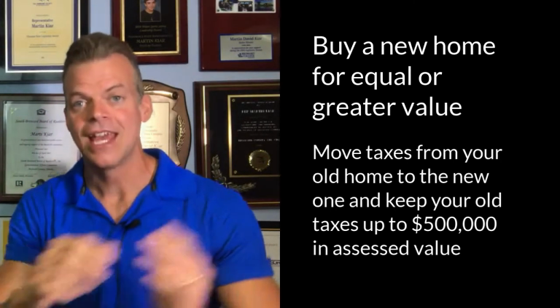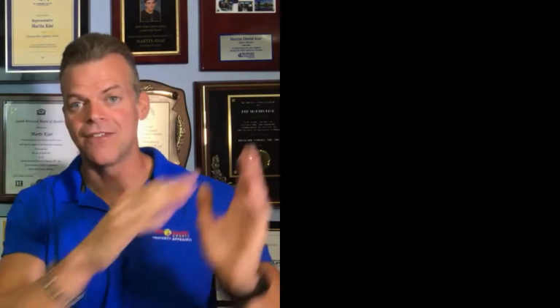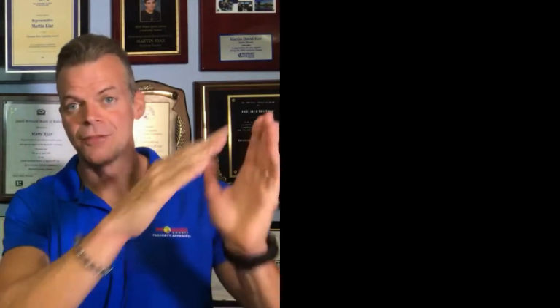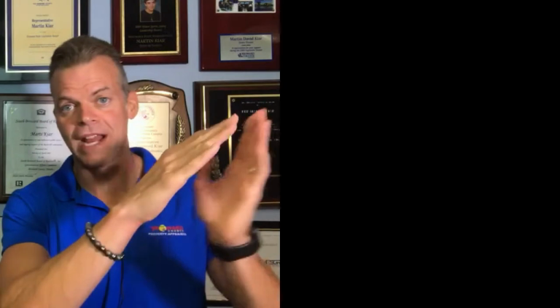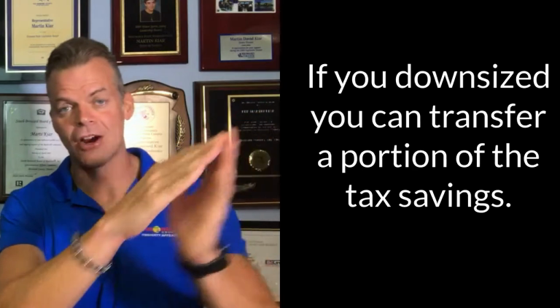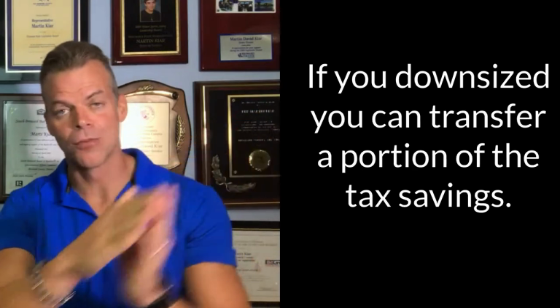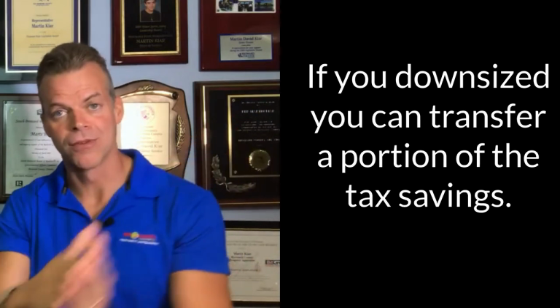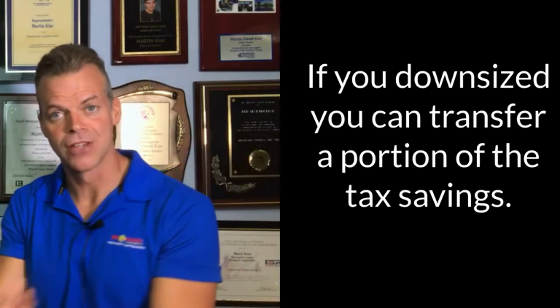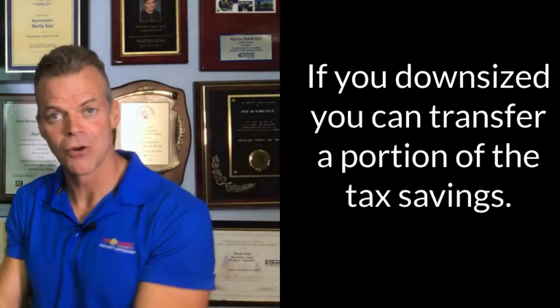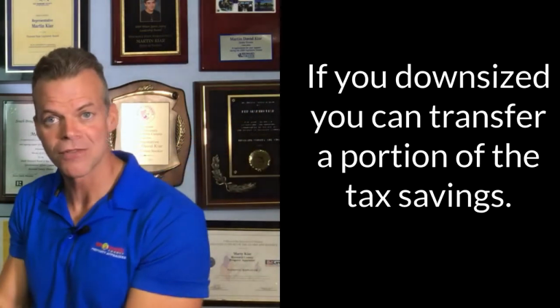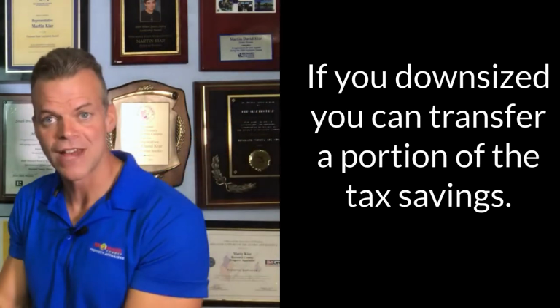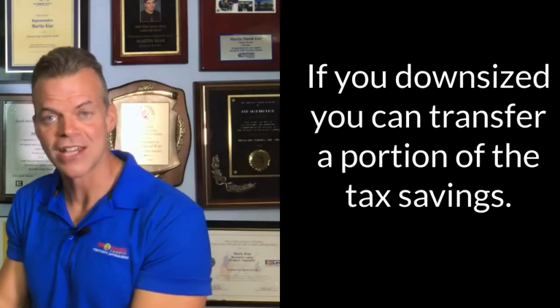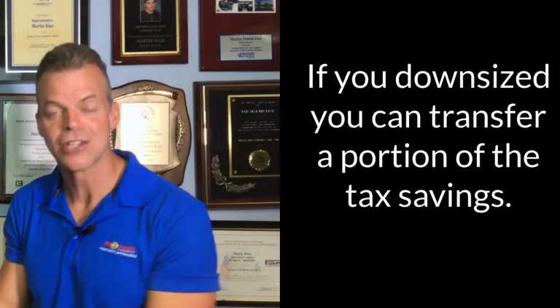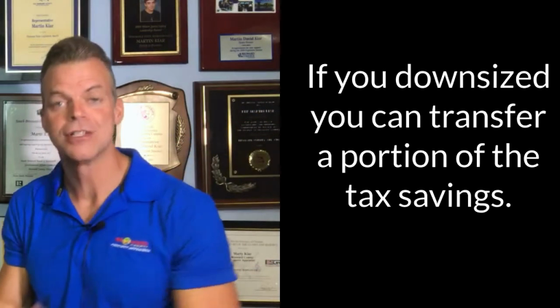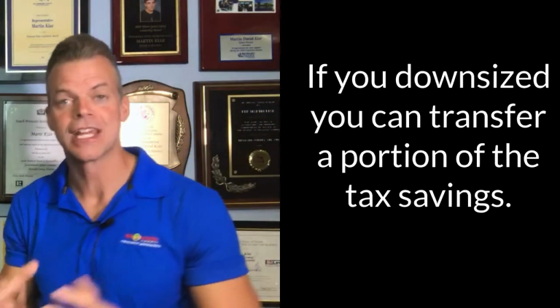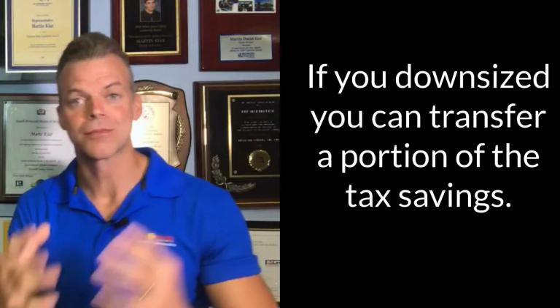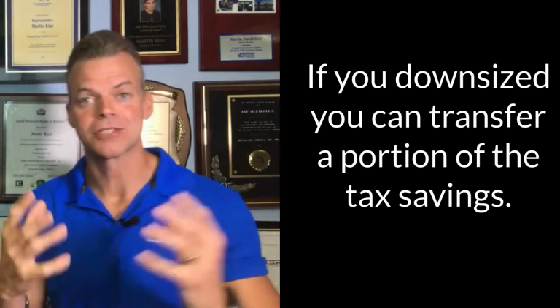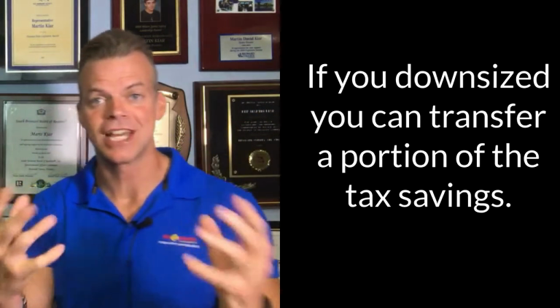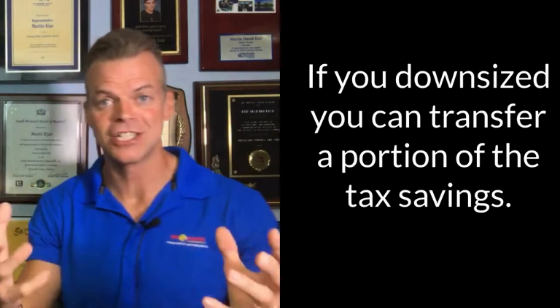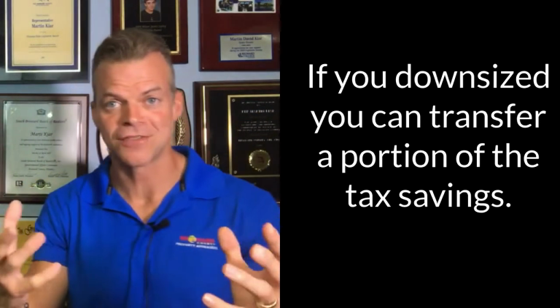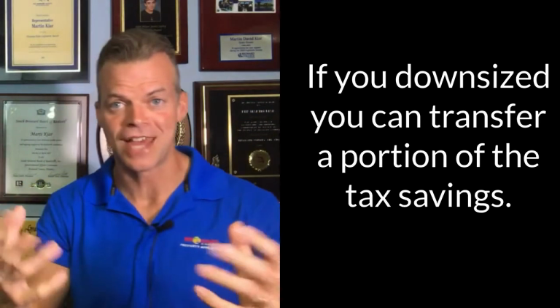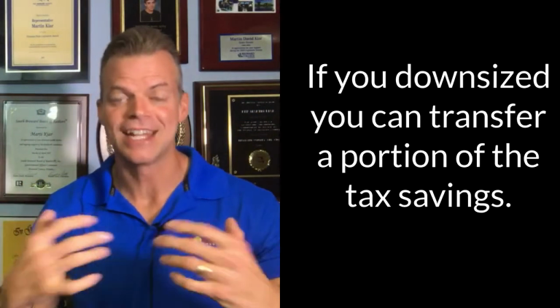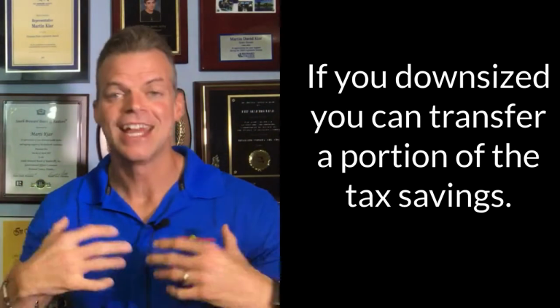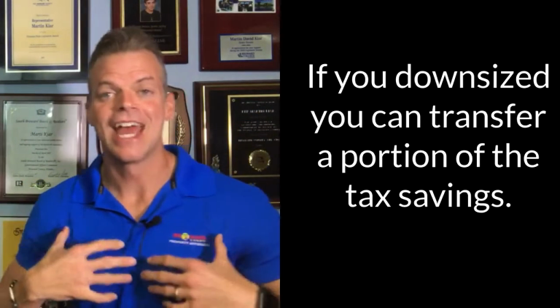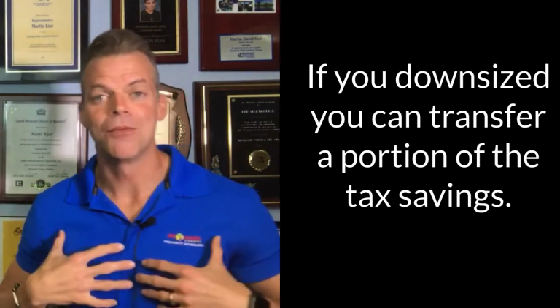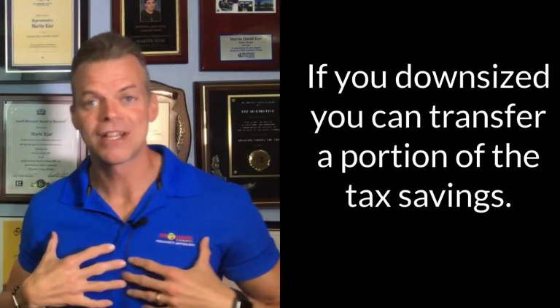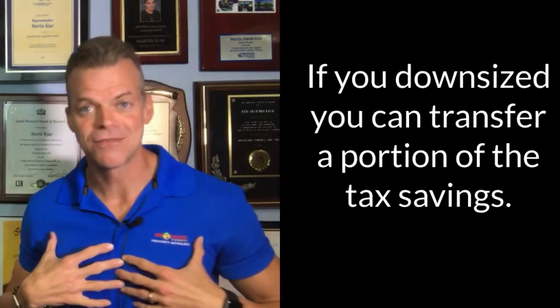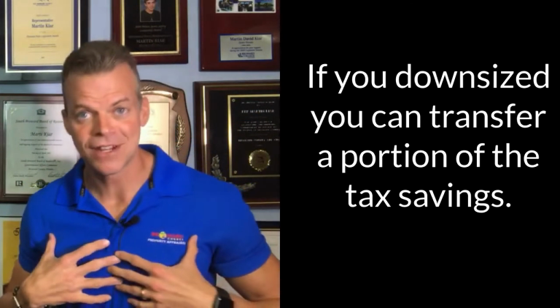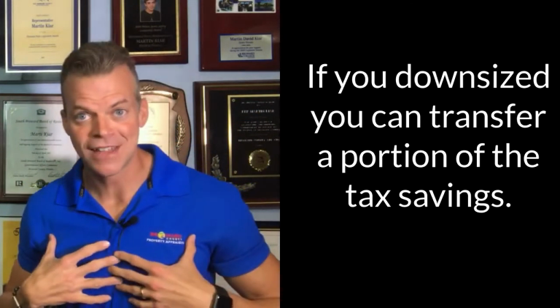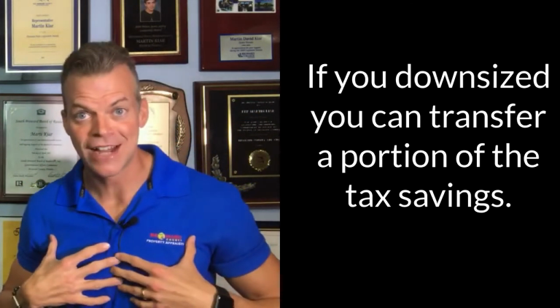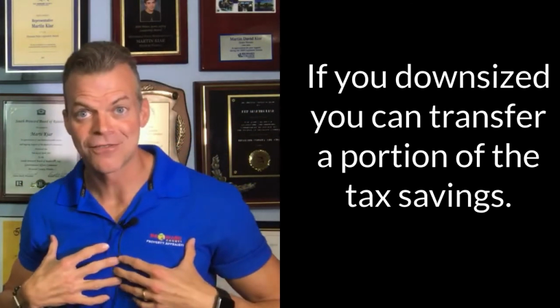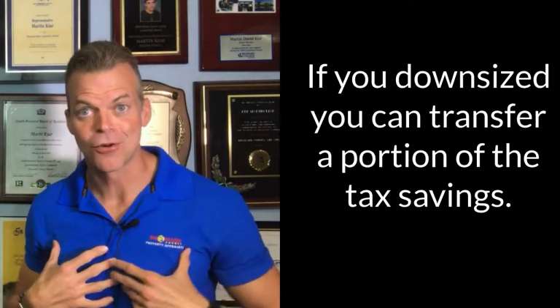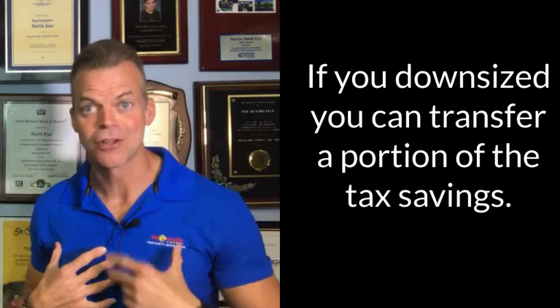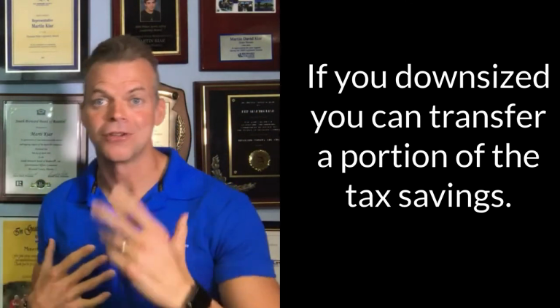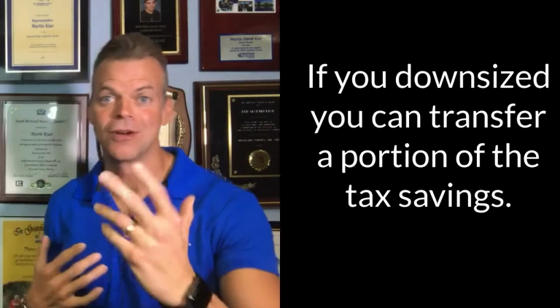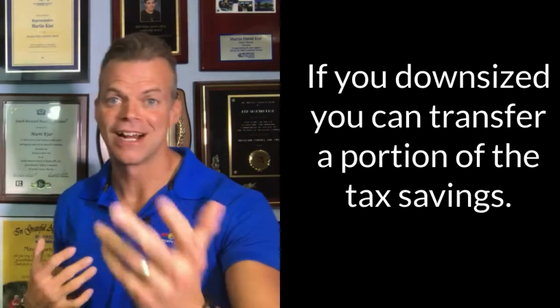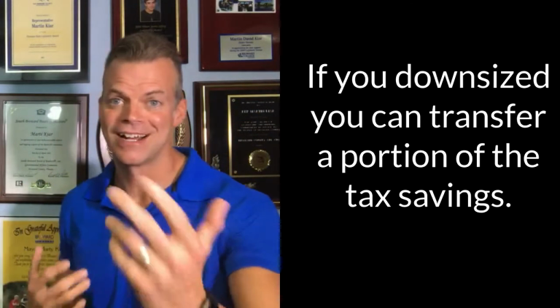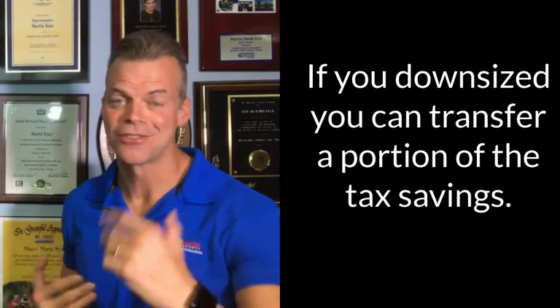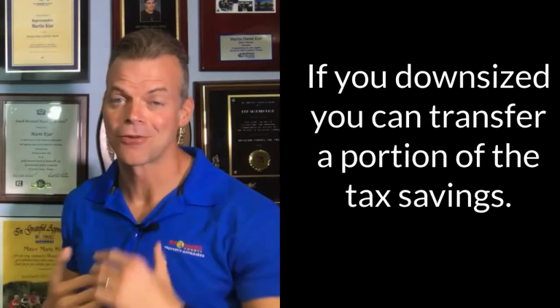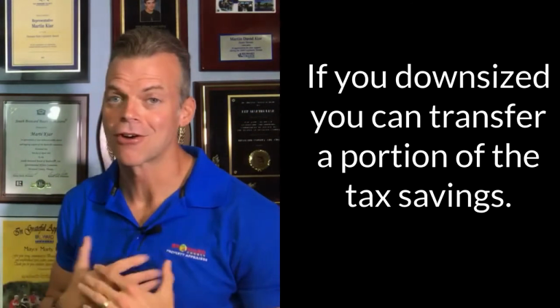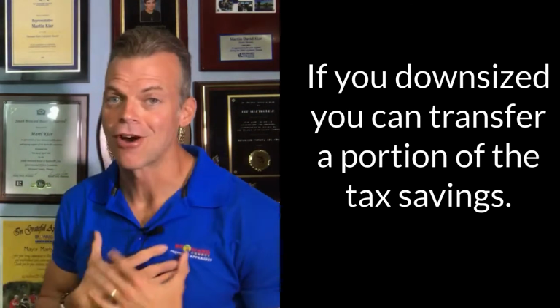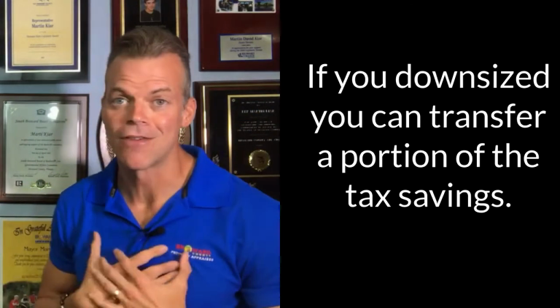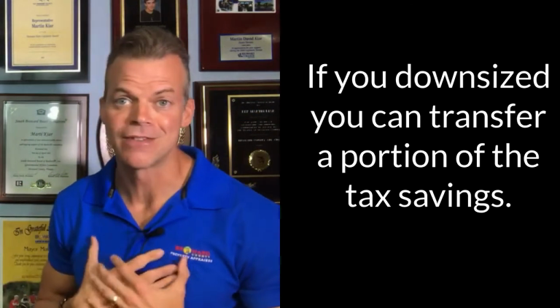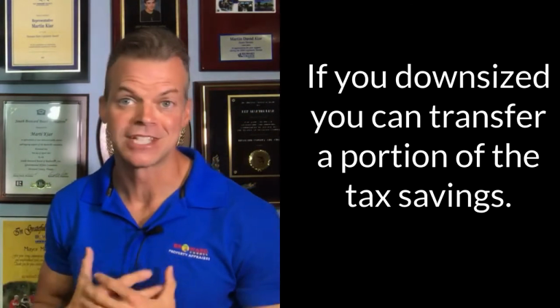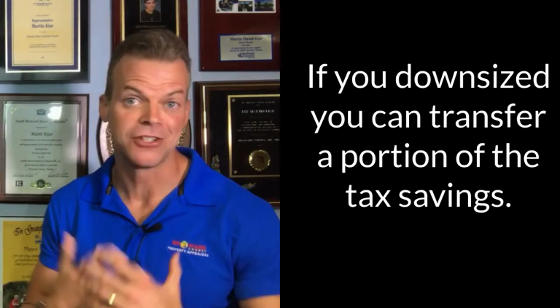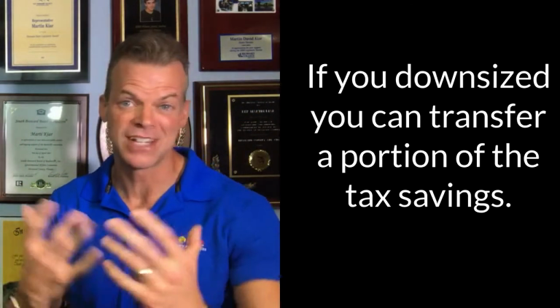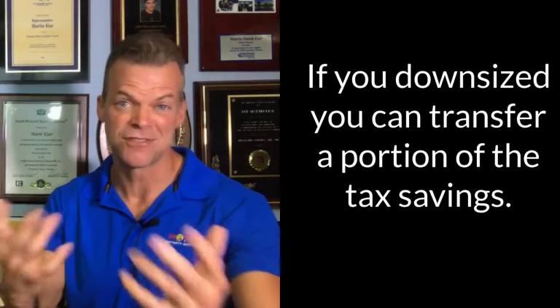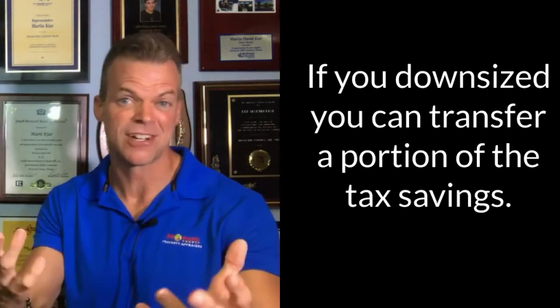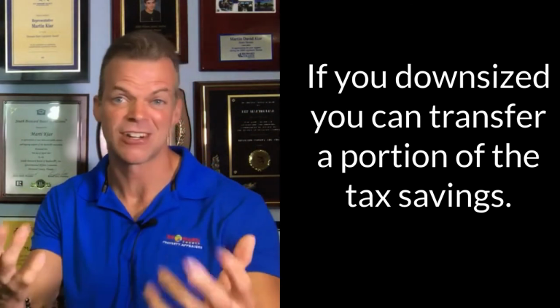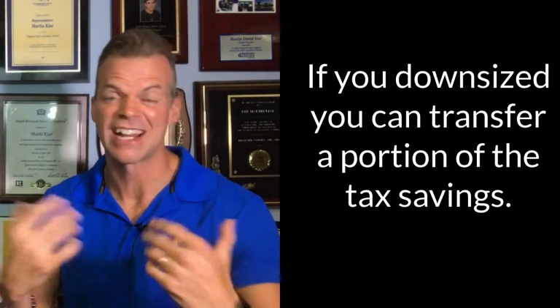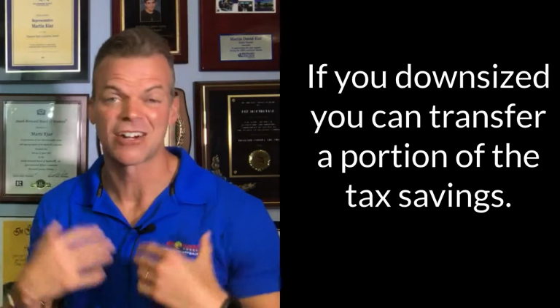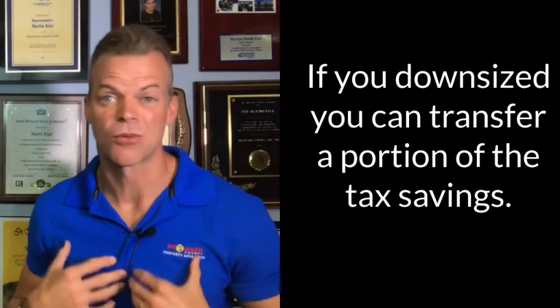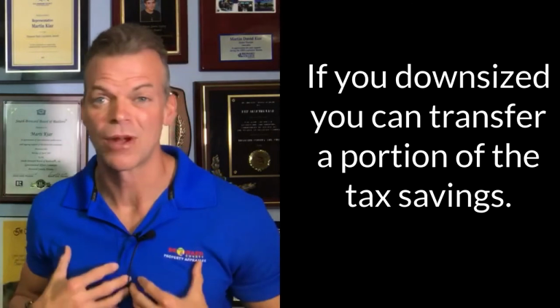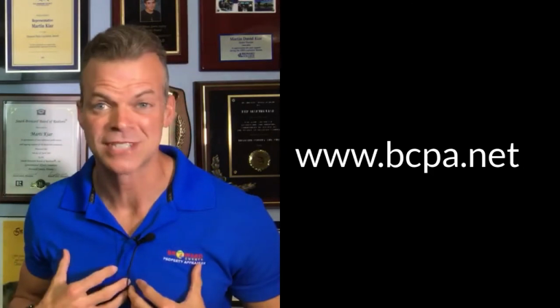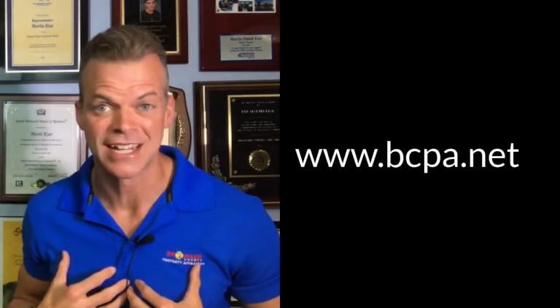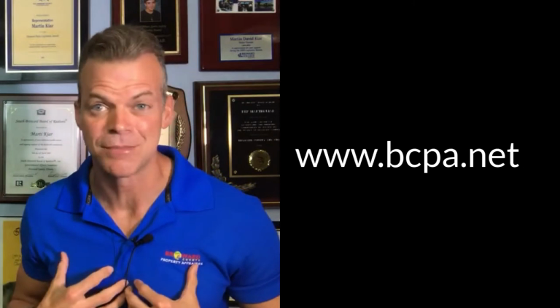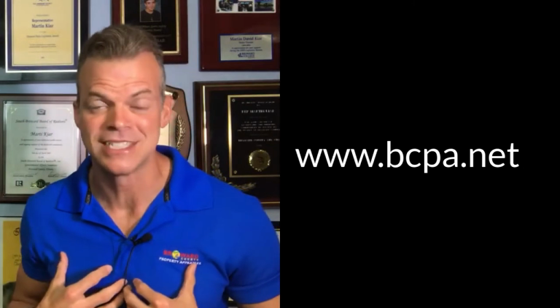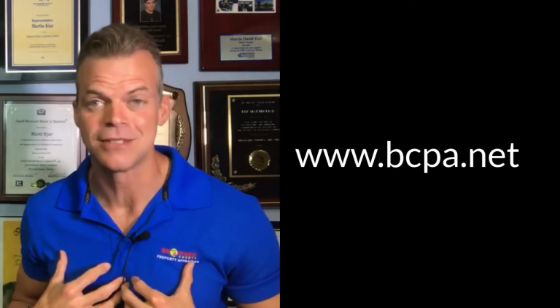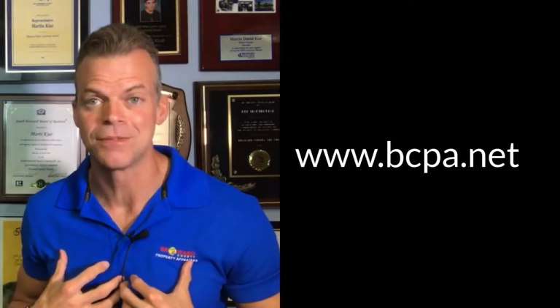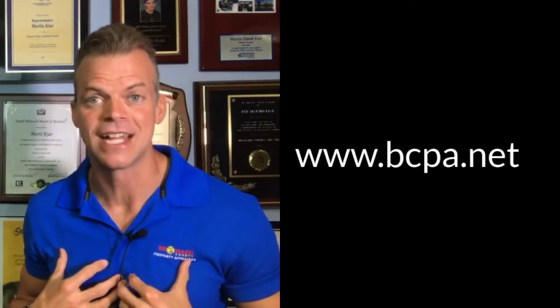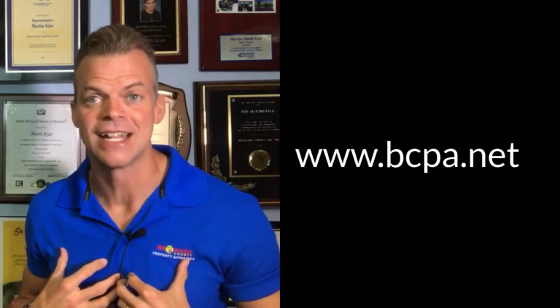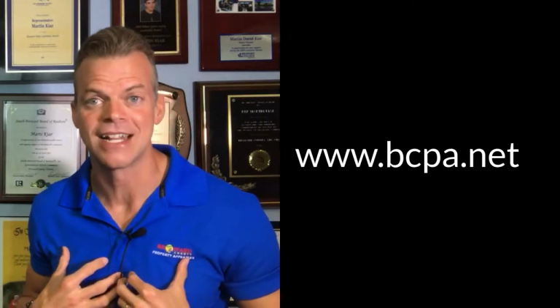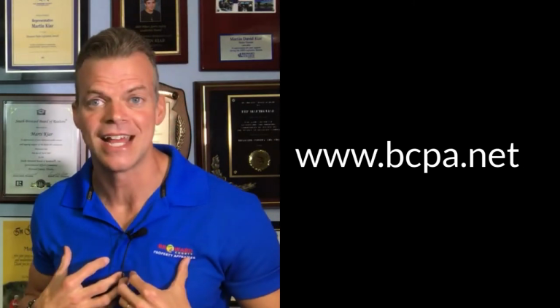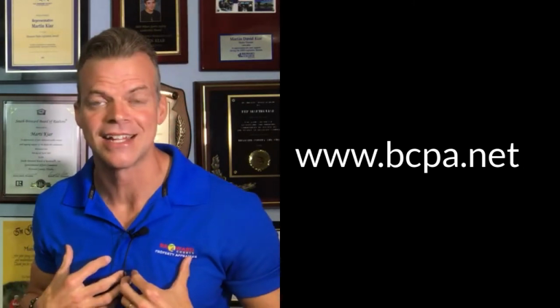If you buy a home of lower value, you take a percentage of that, and we can figure that out for you through our office. You can even figure it out on our website at bcpa.net.